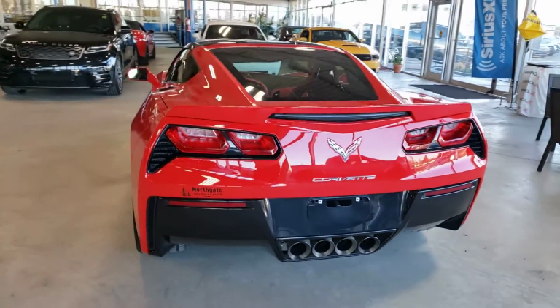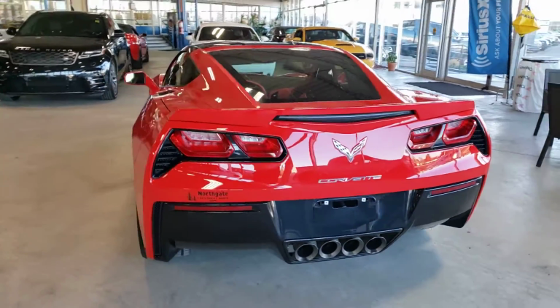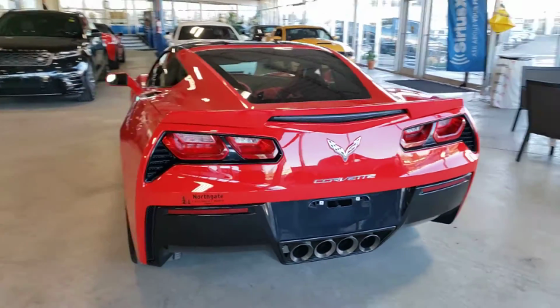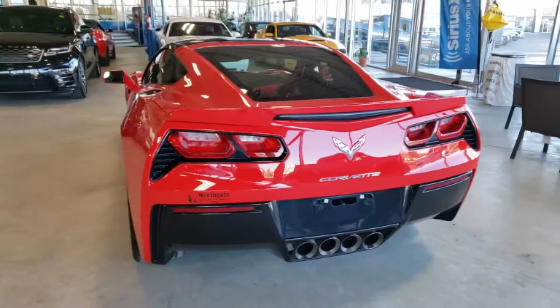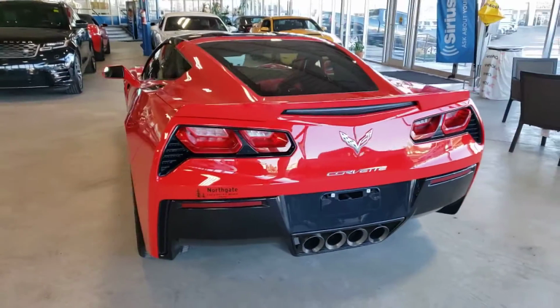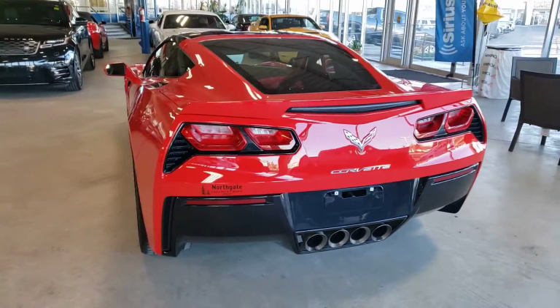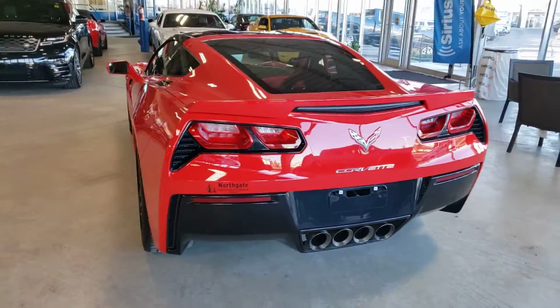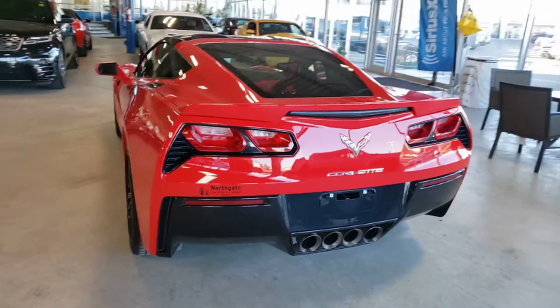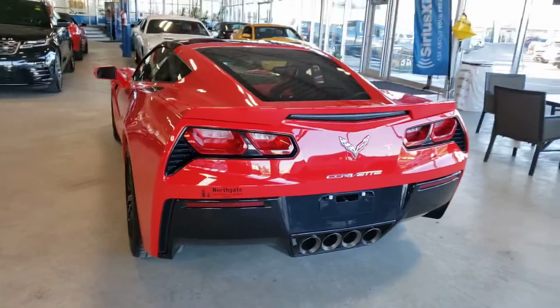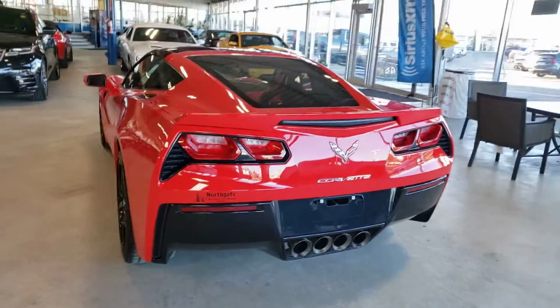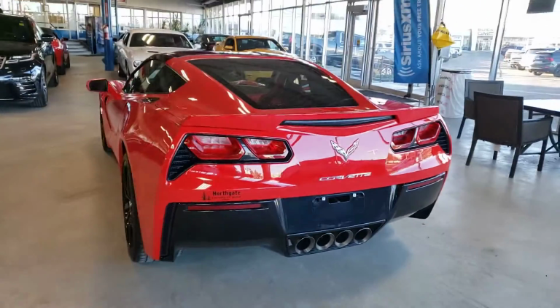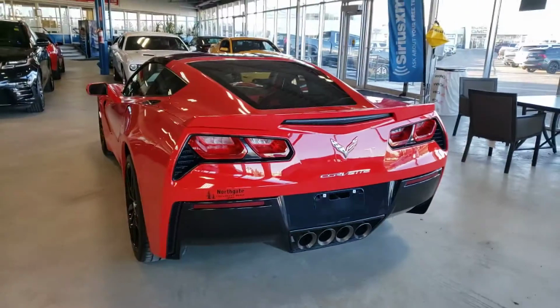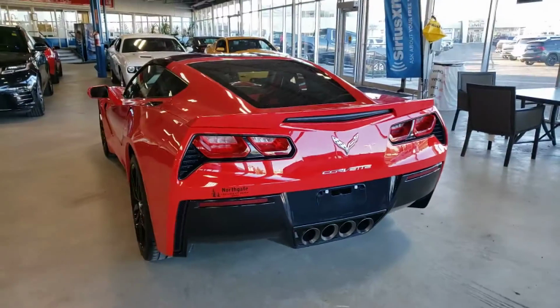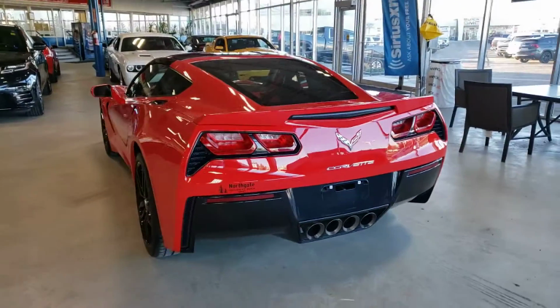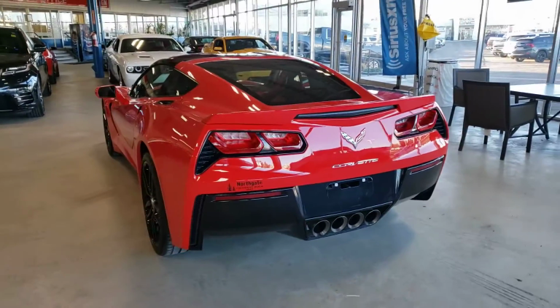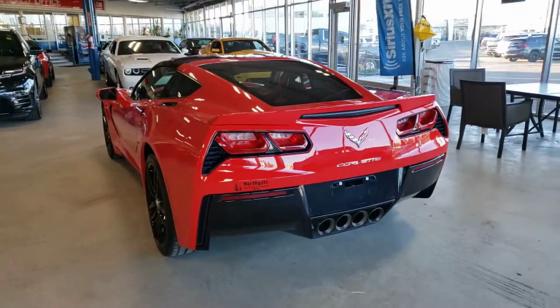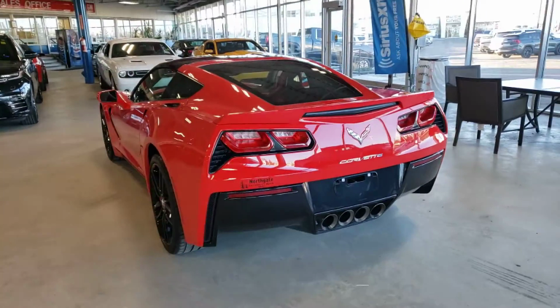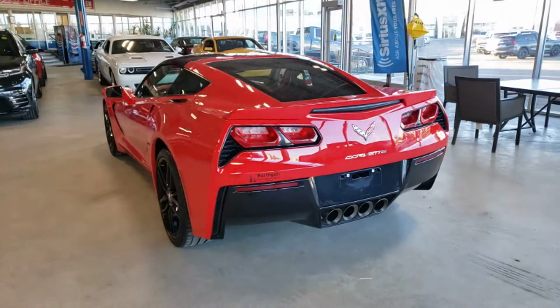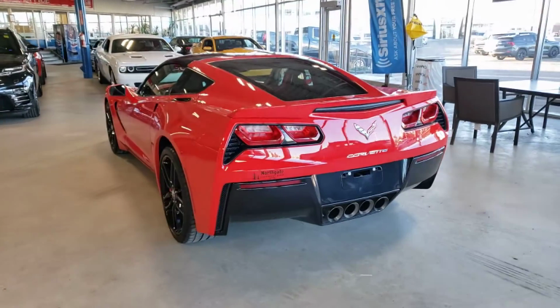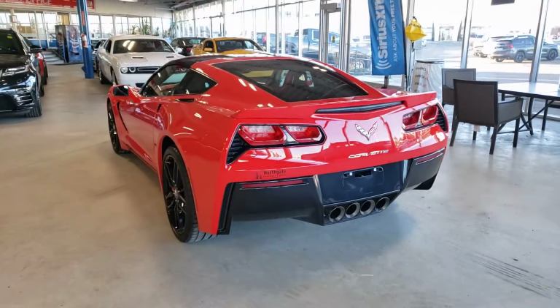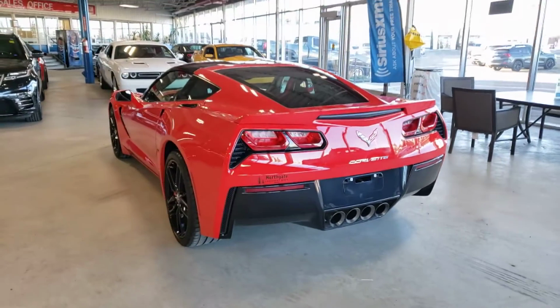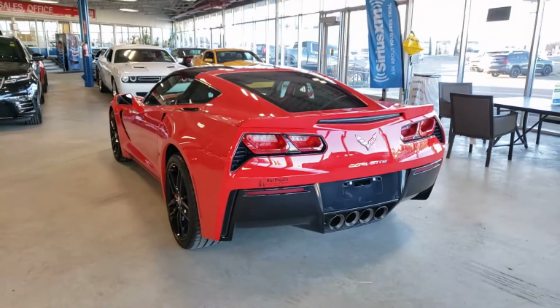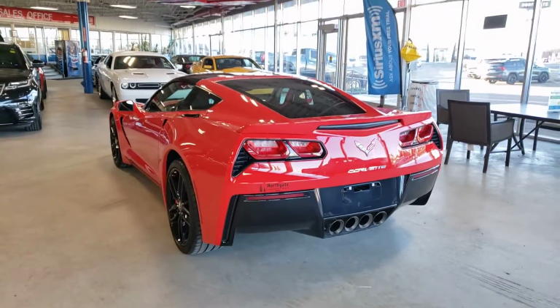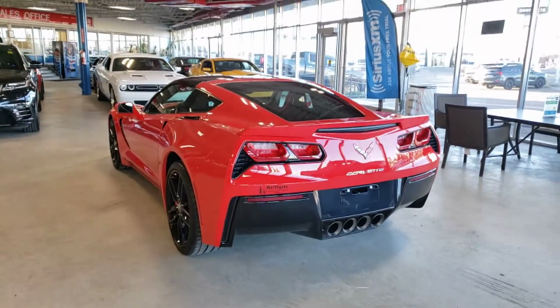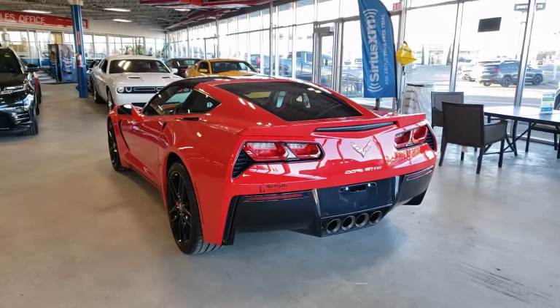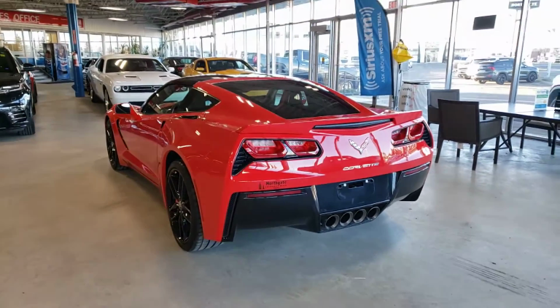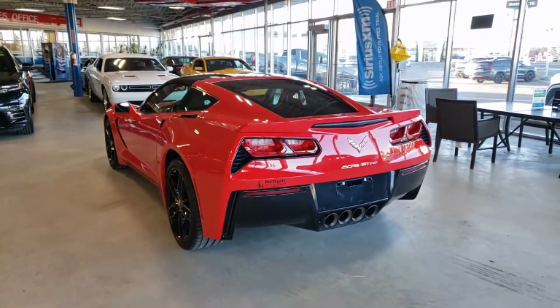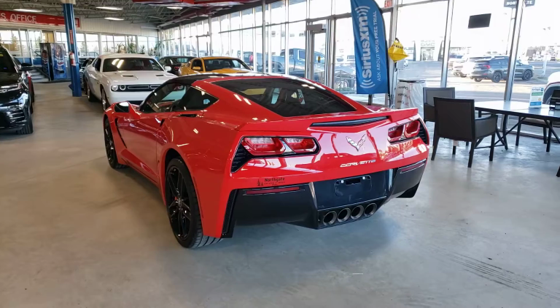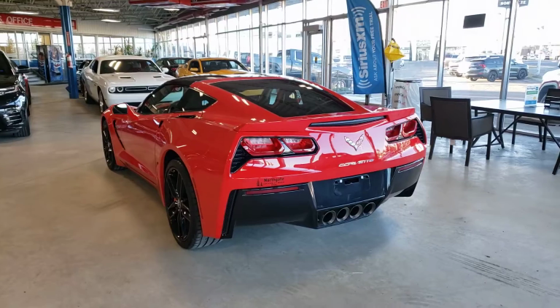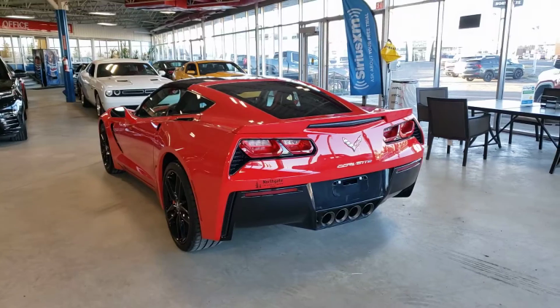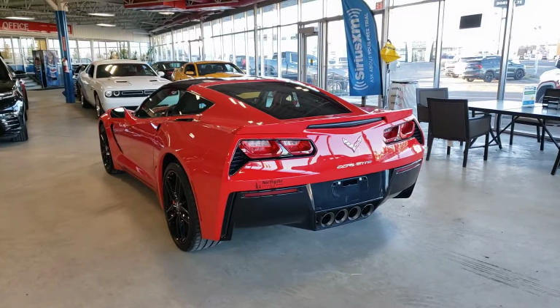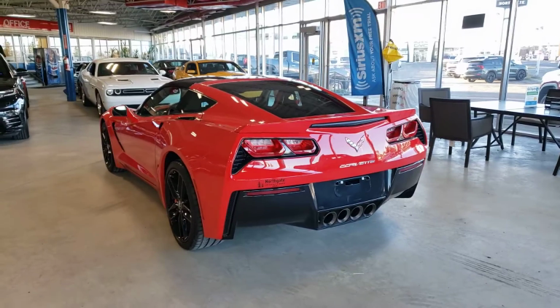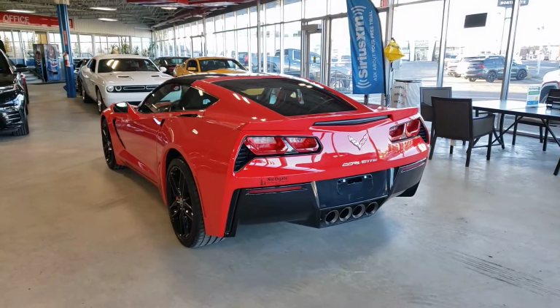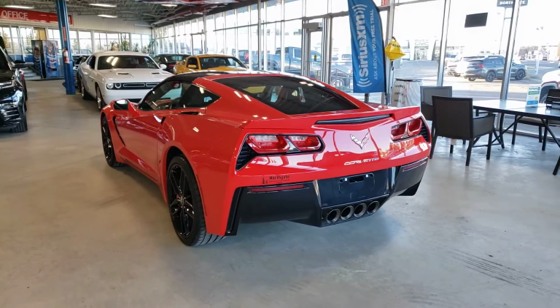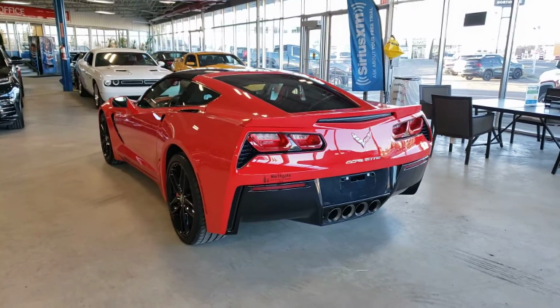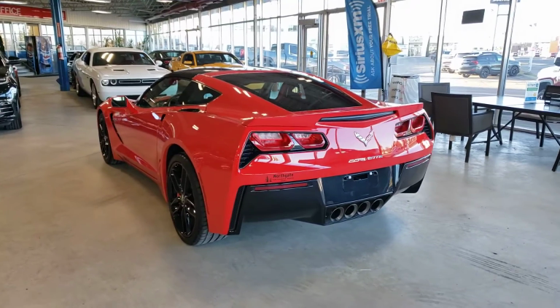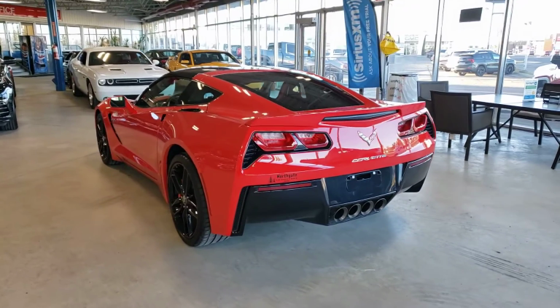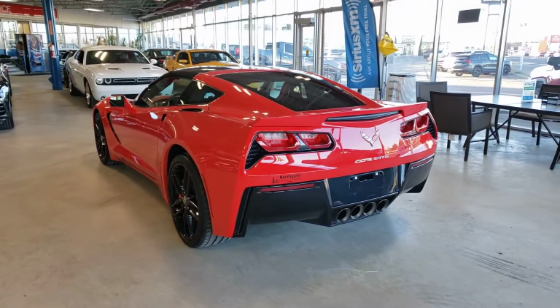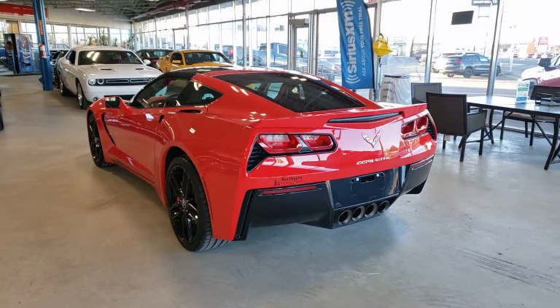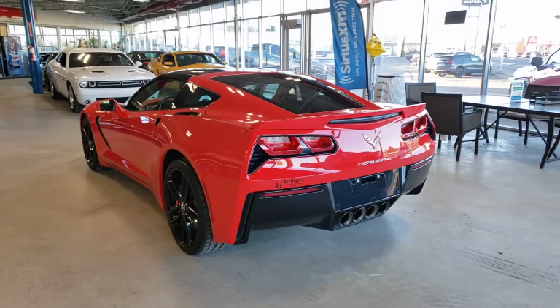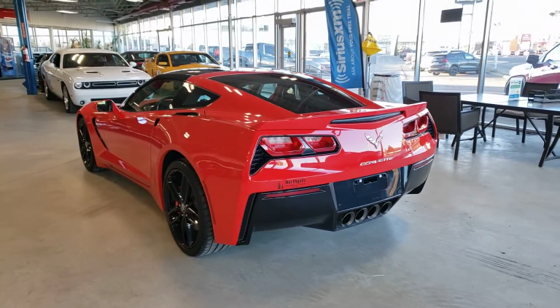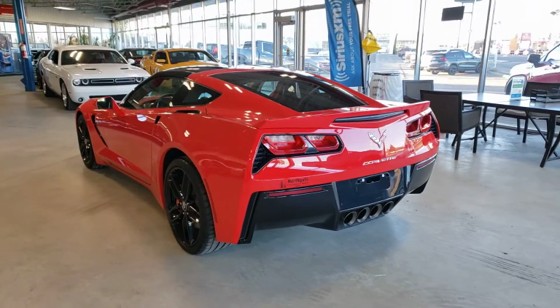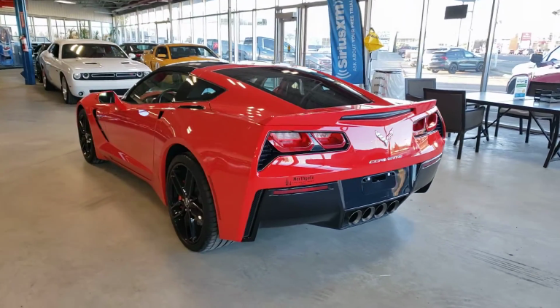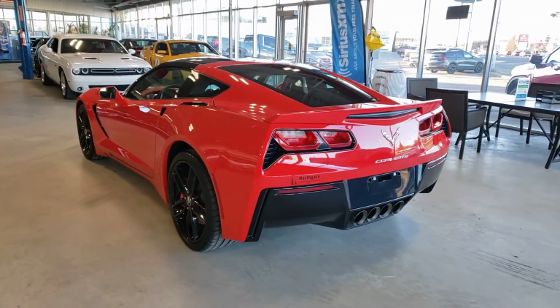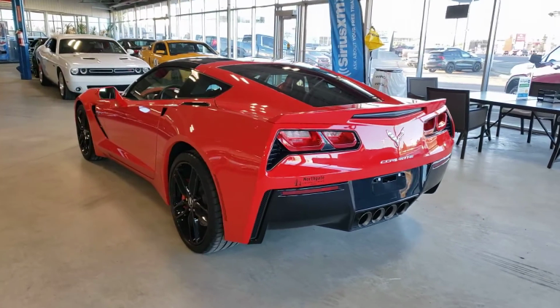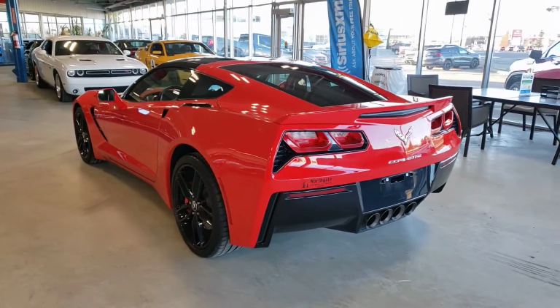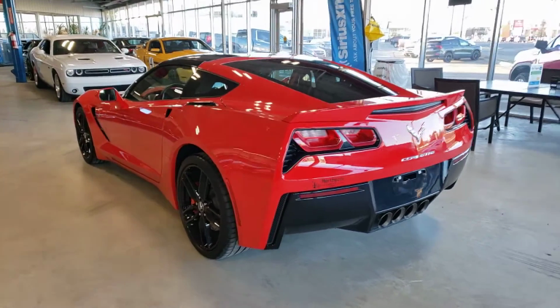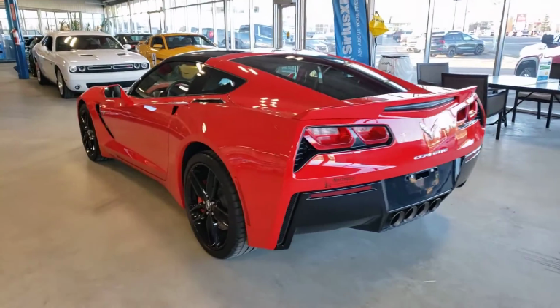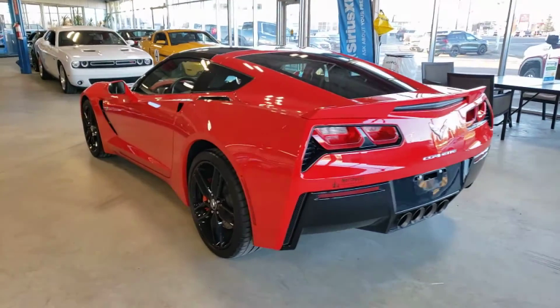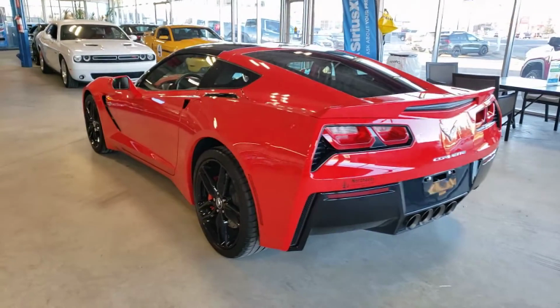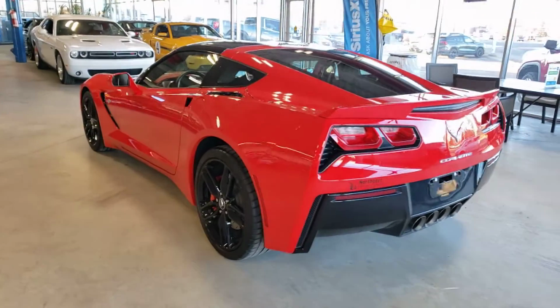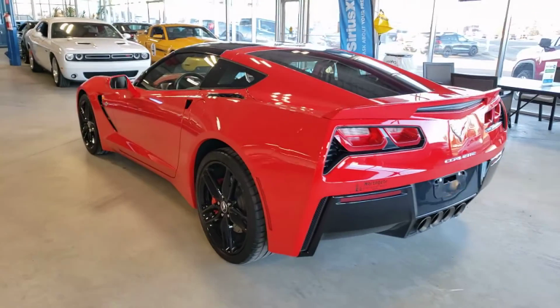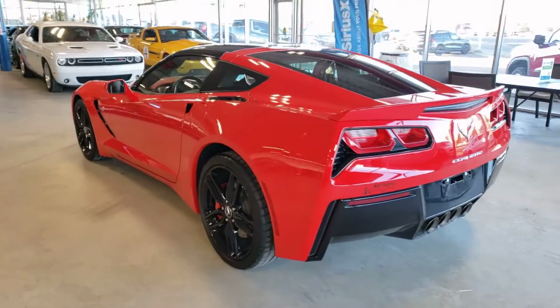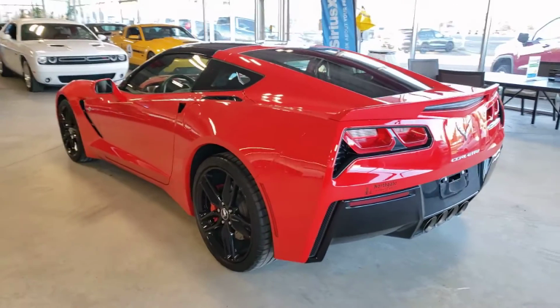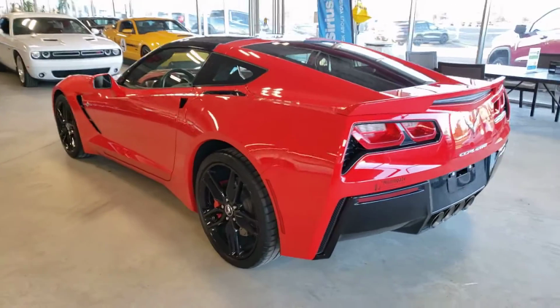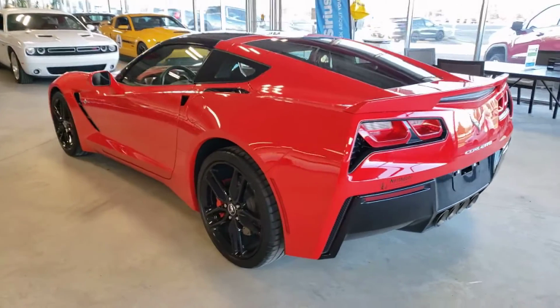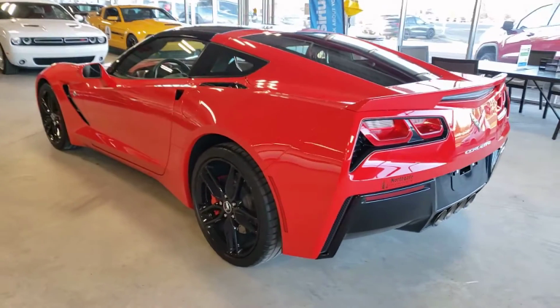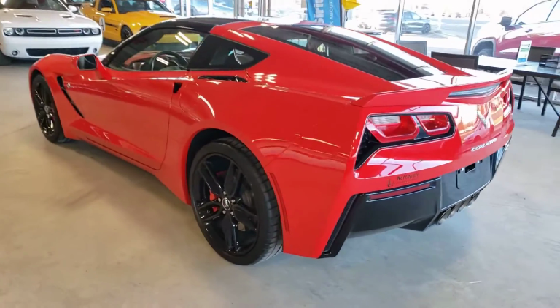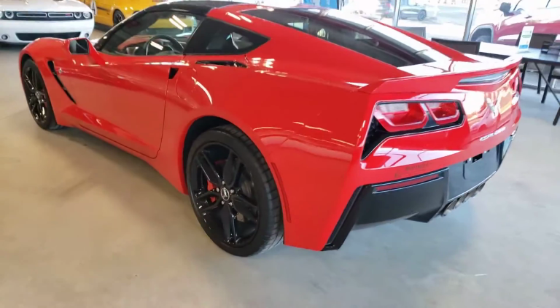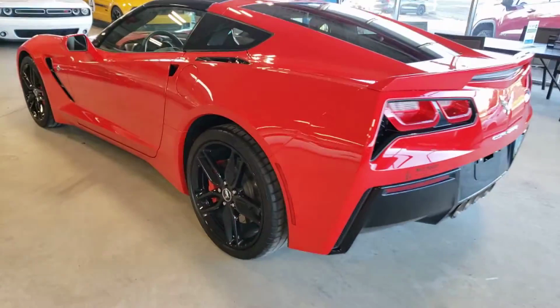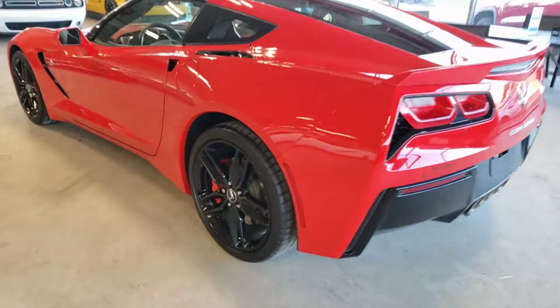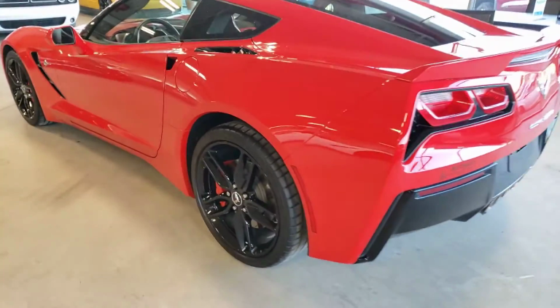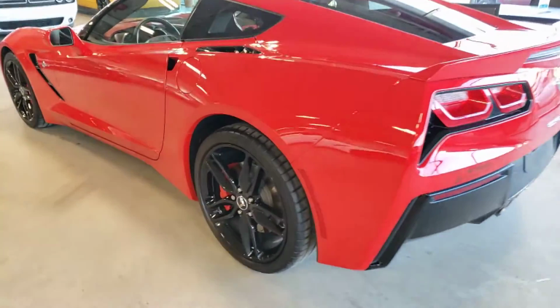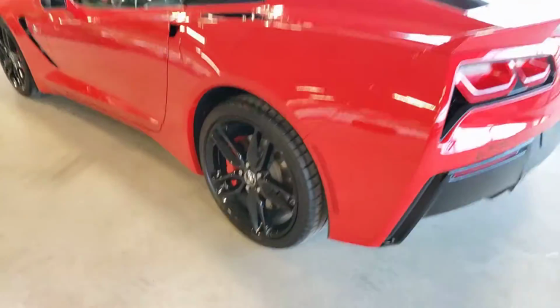Just love the exhaust on these ones too. I'll start it up in just a minute so you can hear what it sounds like, but it sounds amazing.